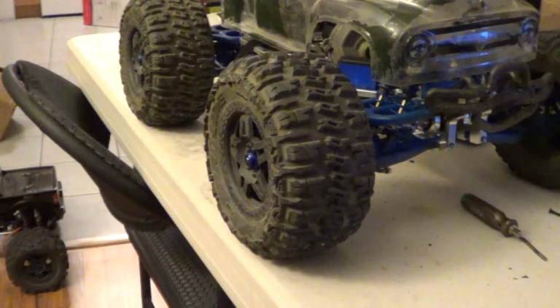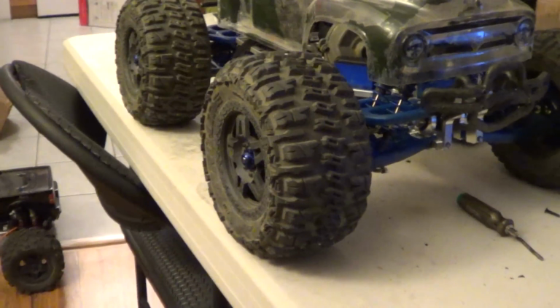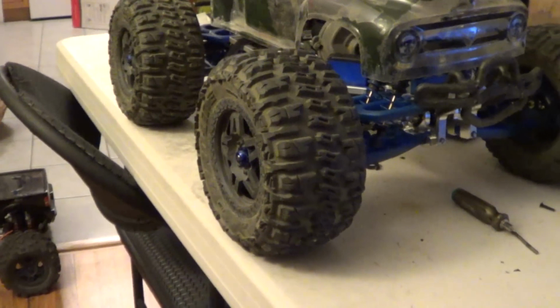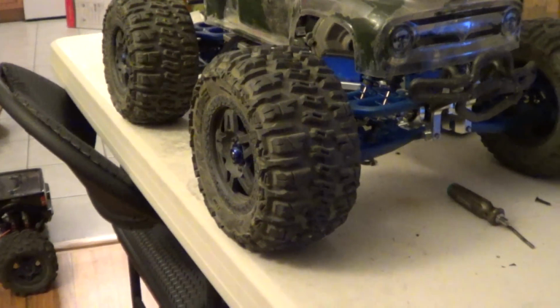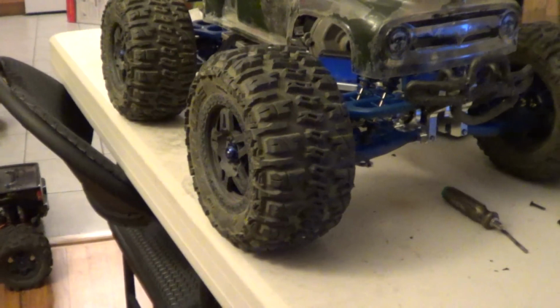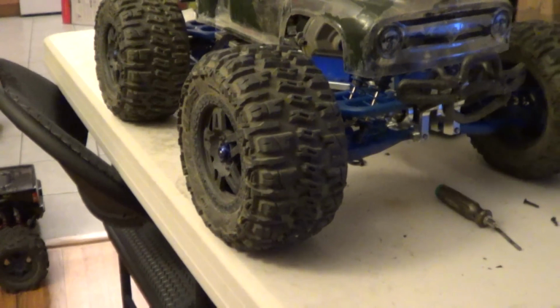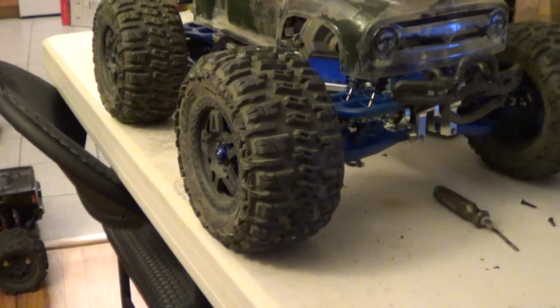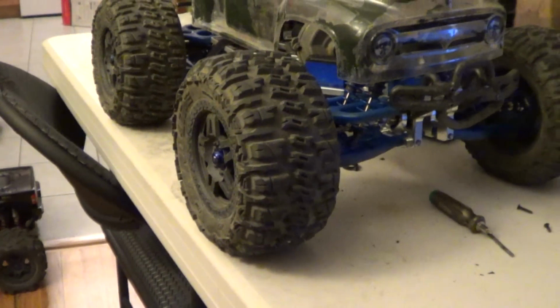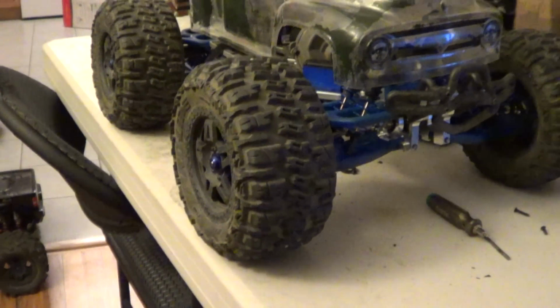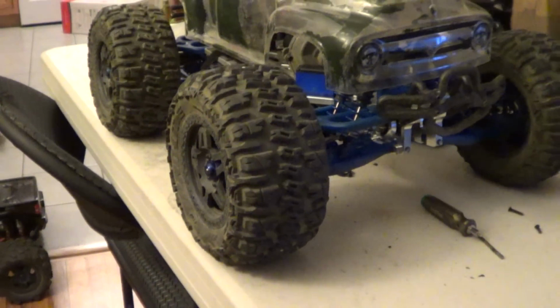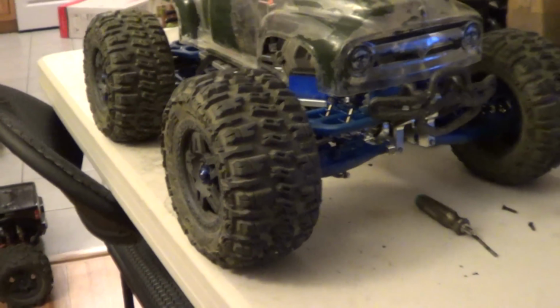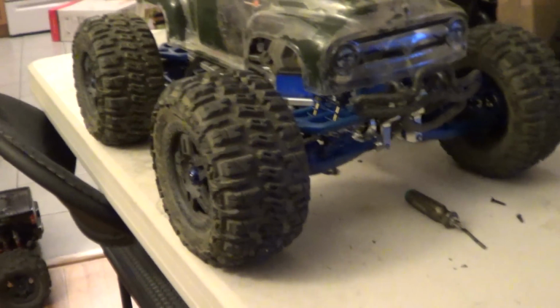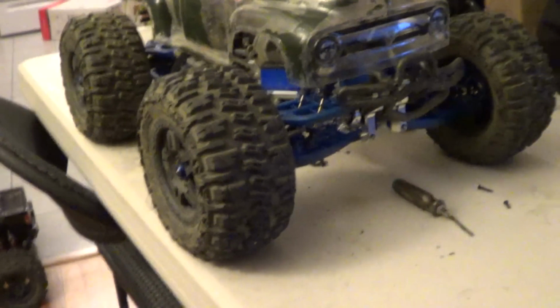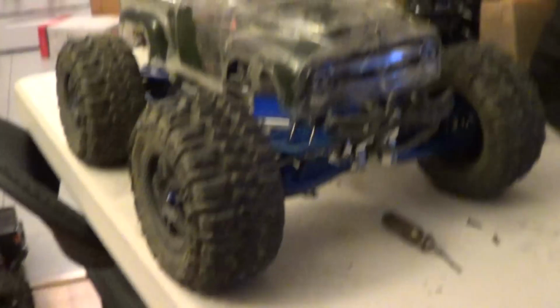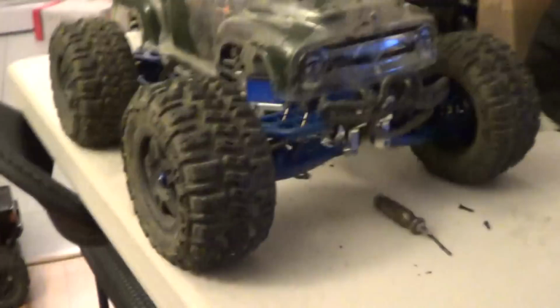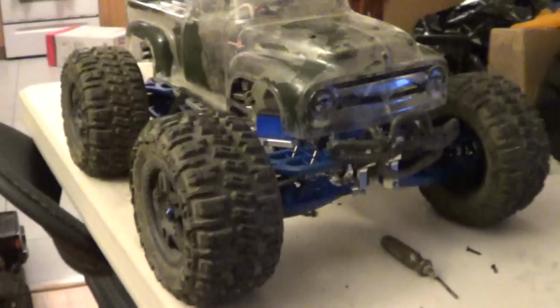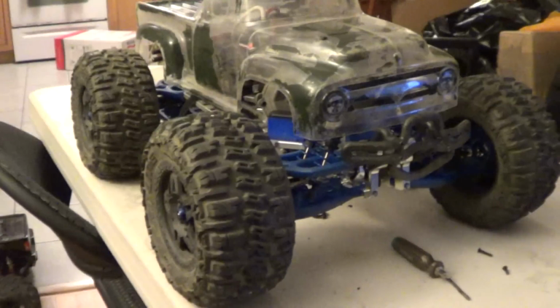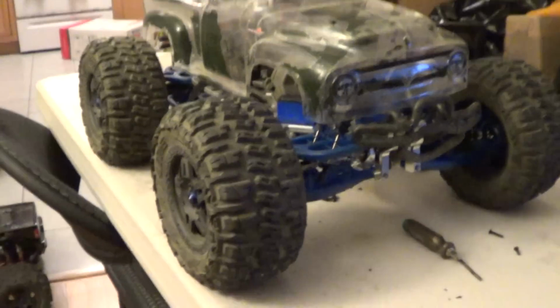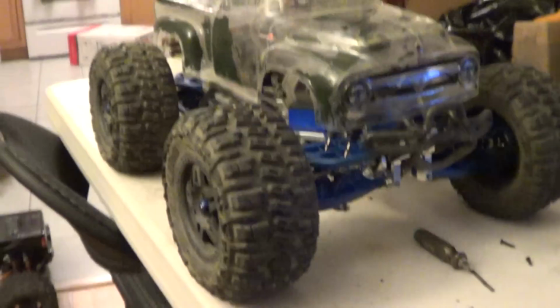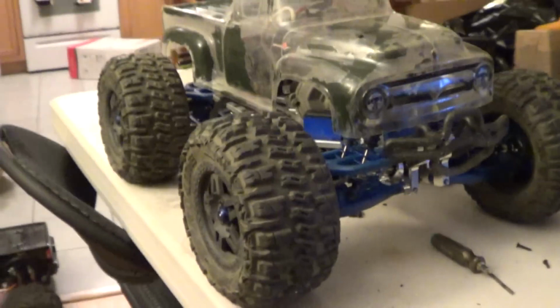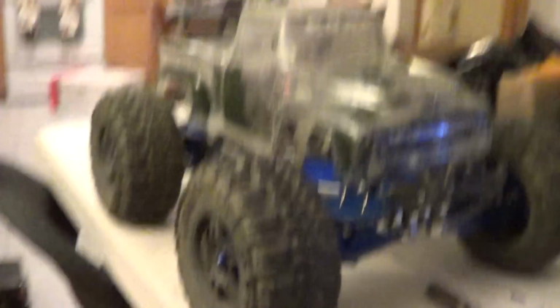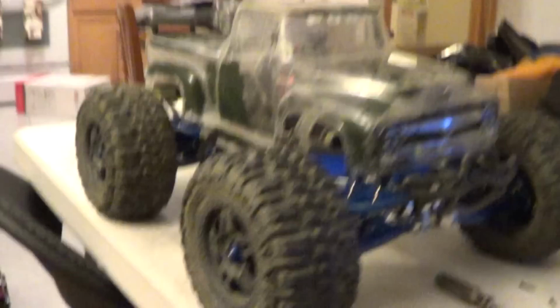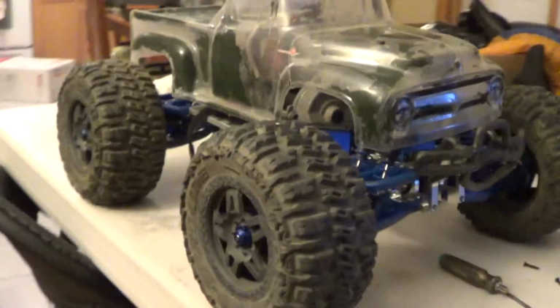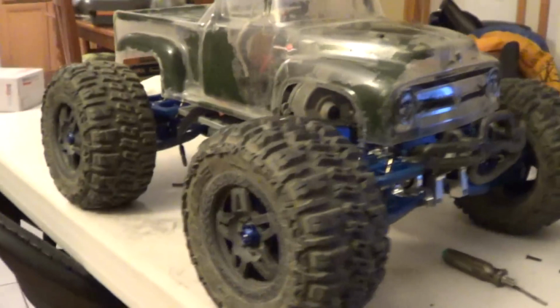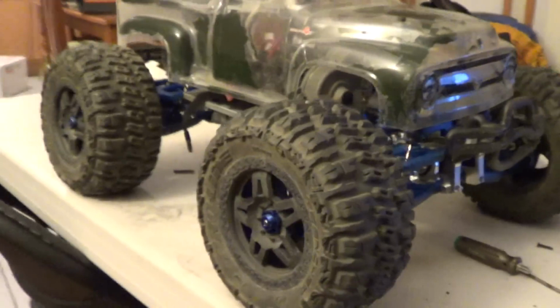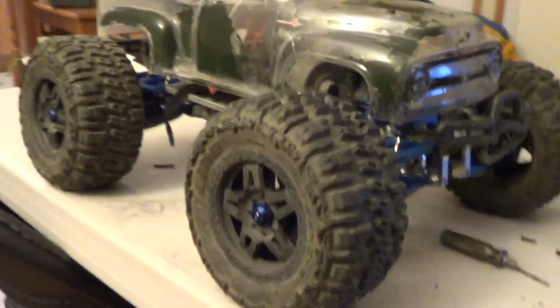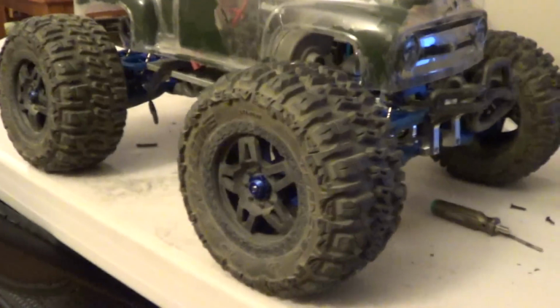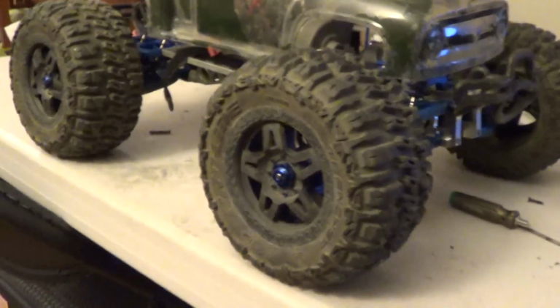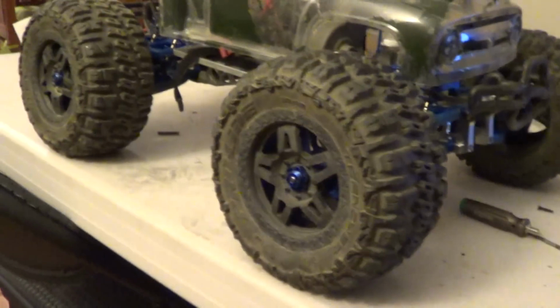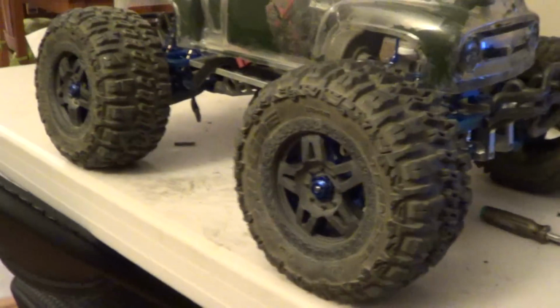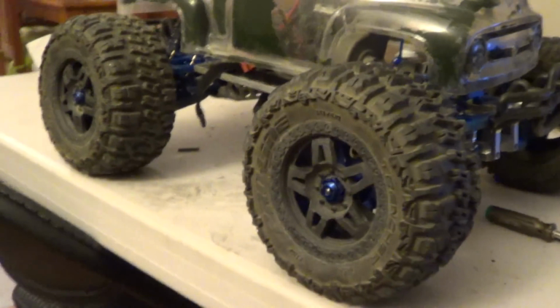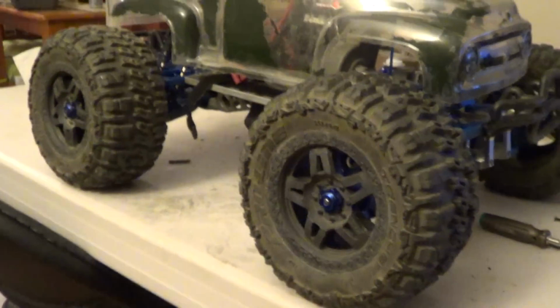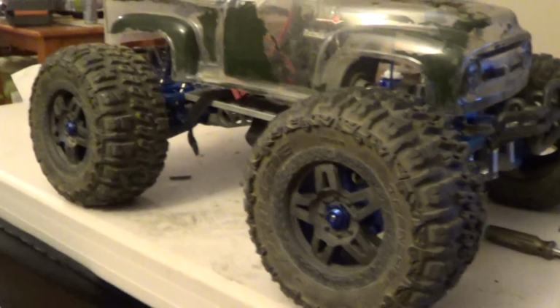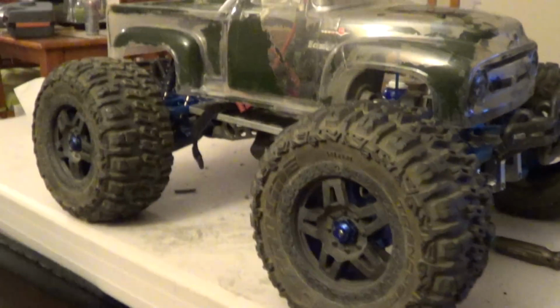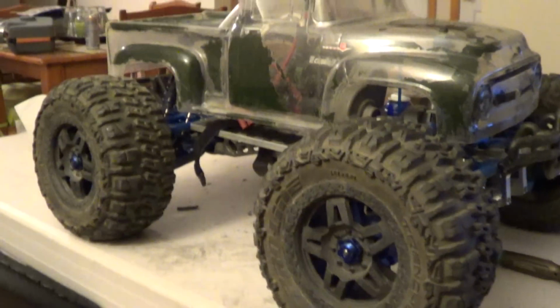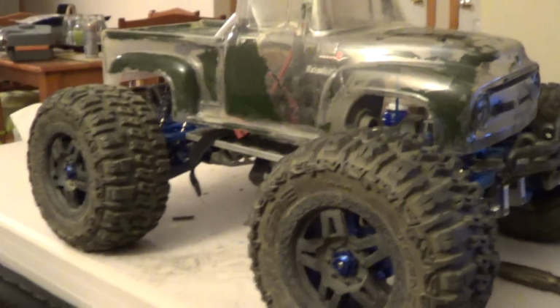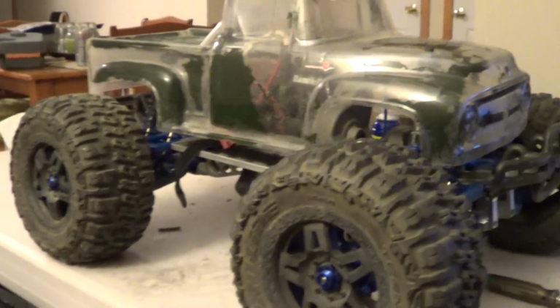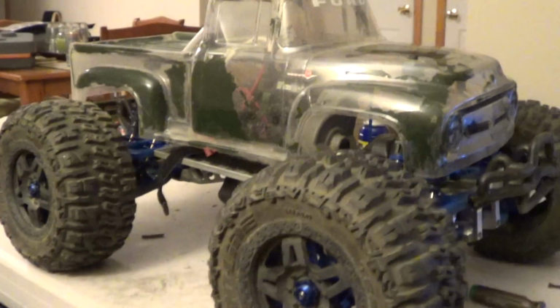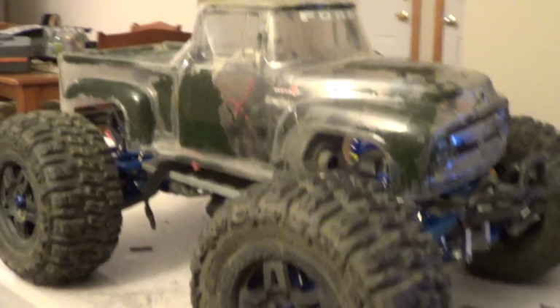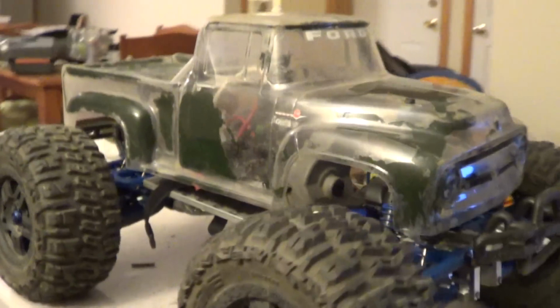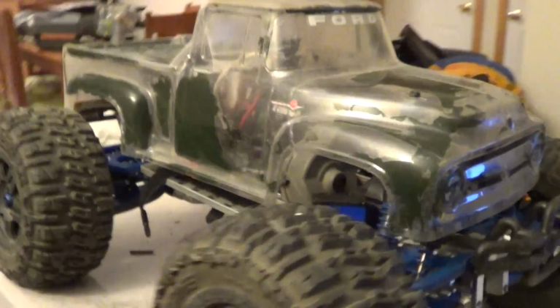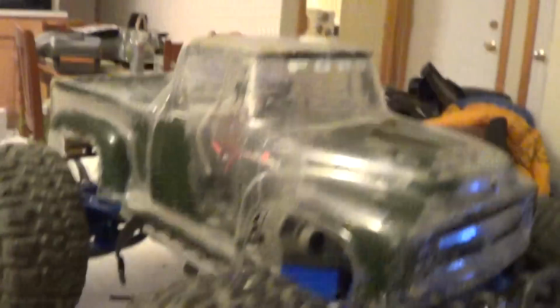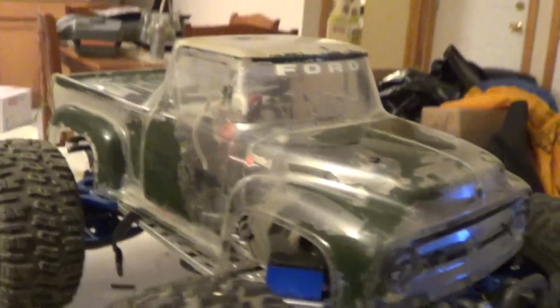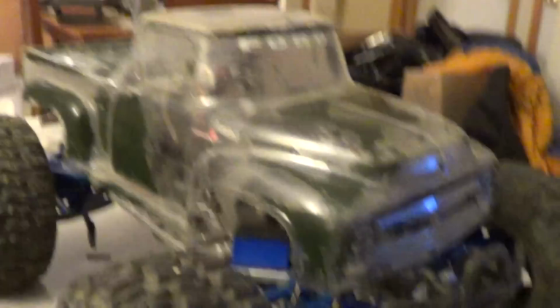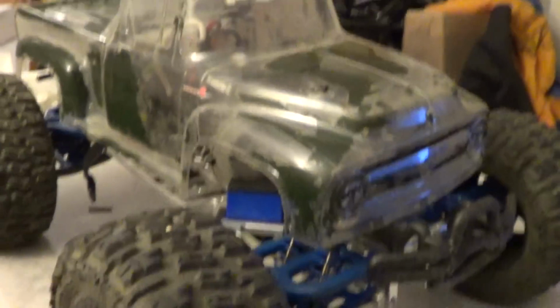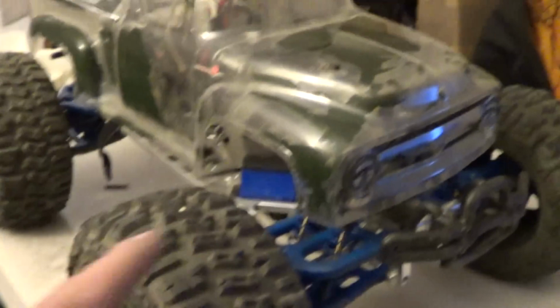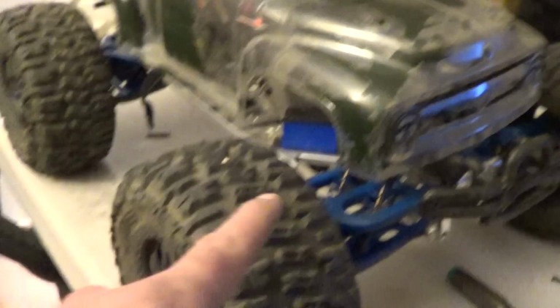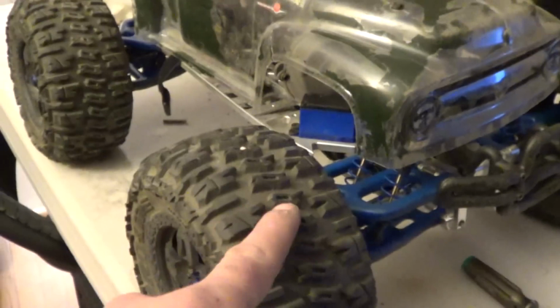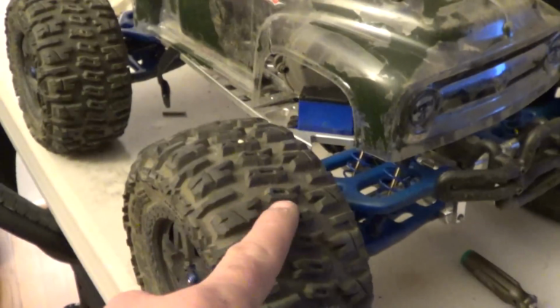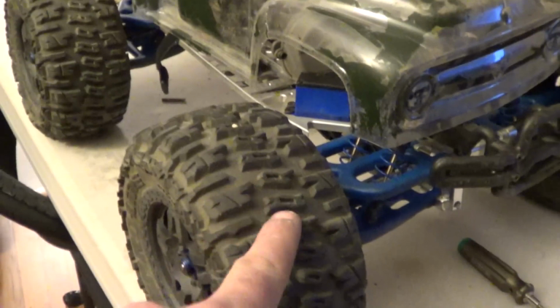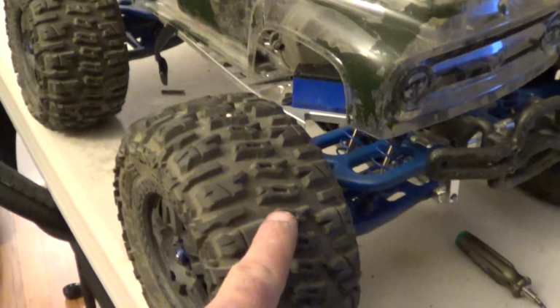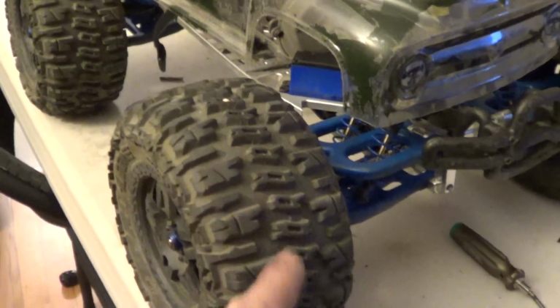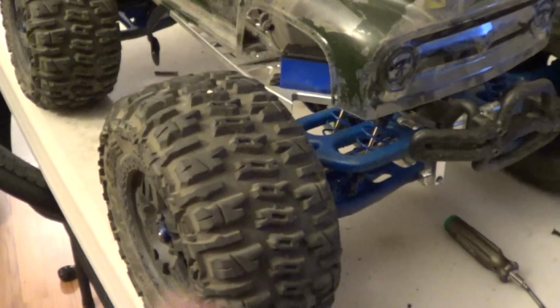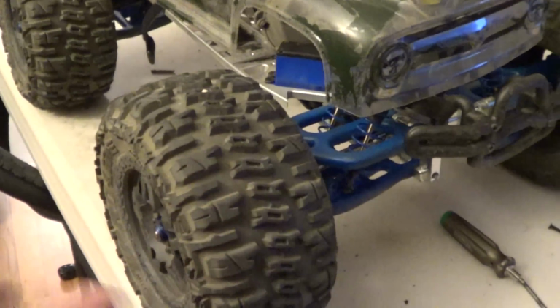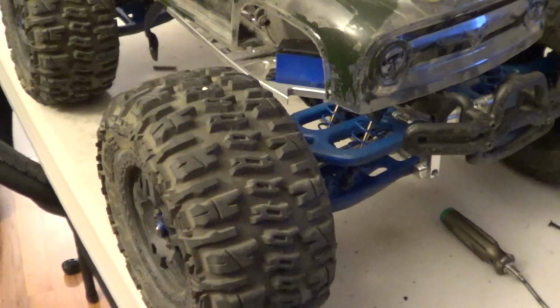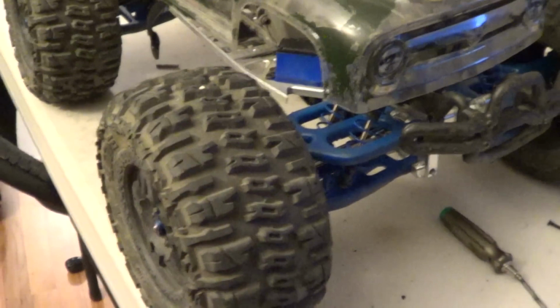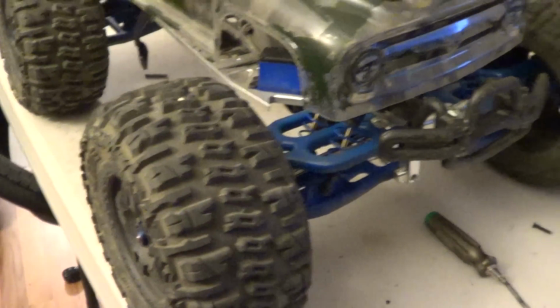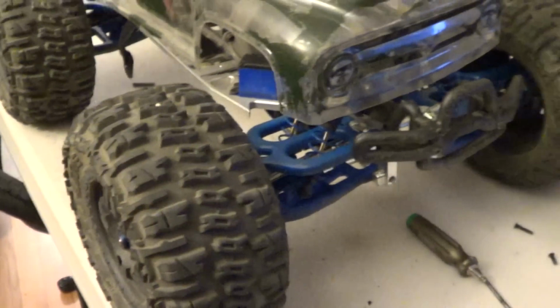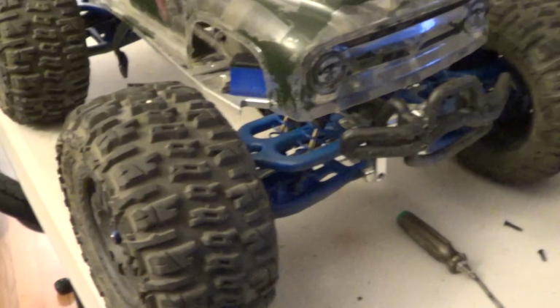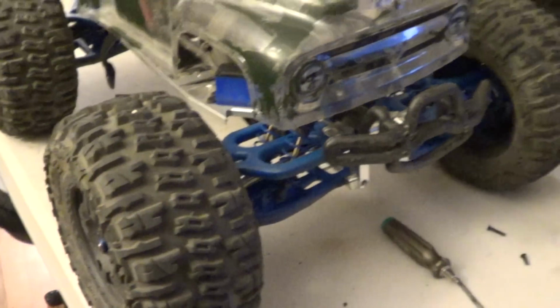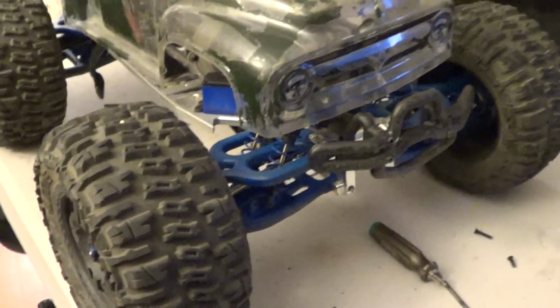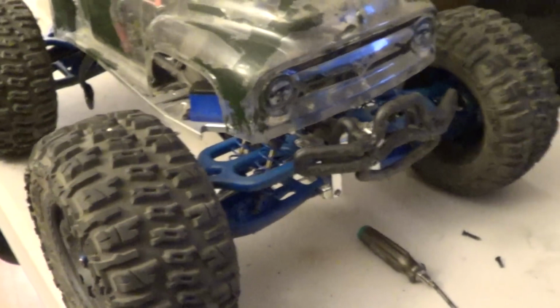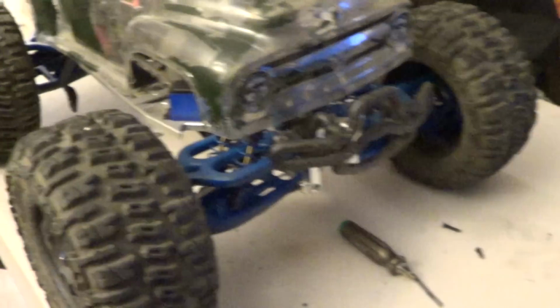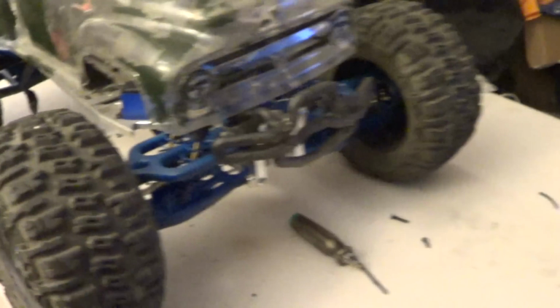Besides that, we have ProLine tires. They're great tires — like brand new still. Got a lot of tread on them.